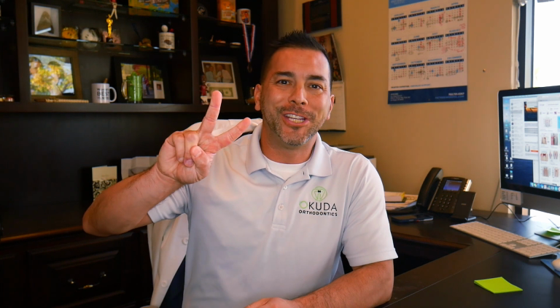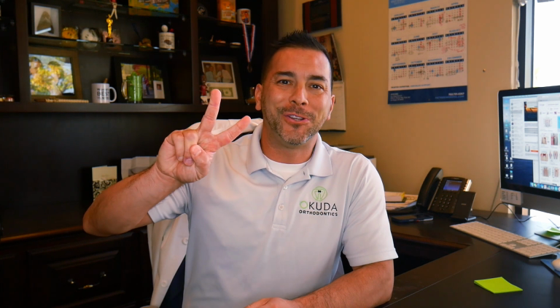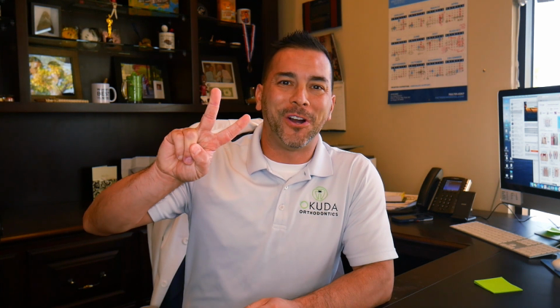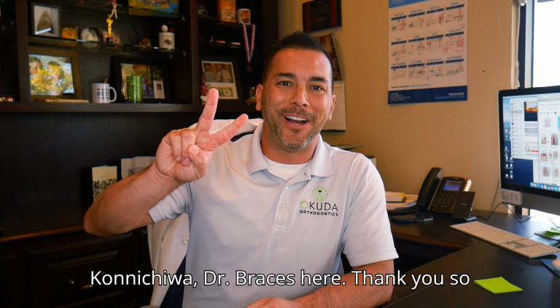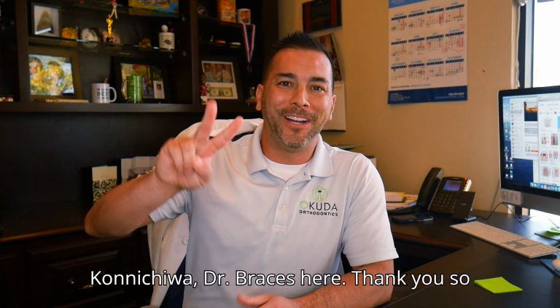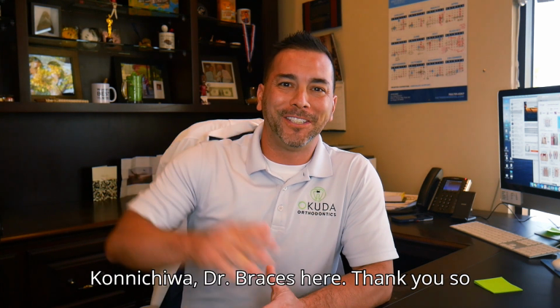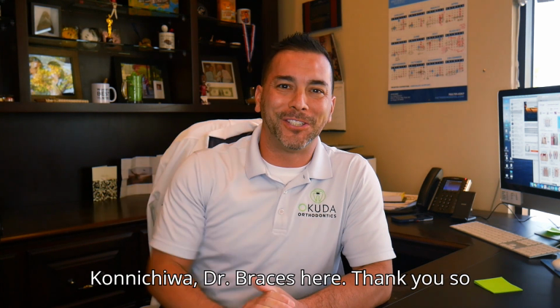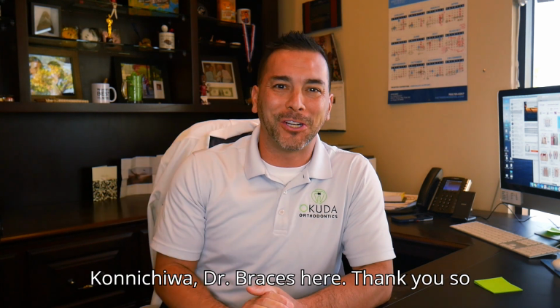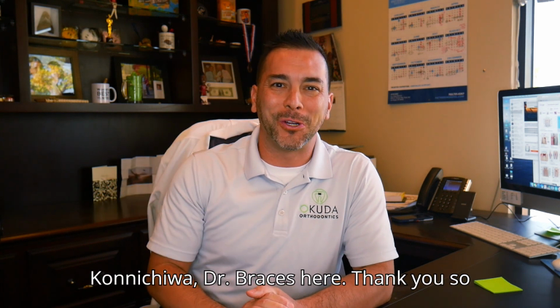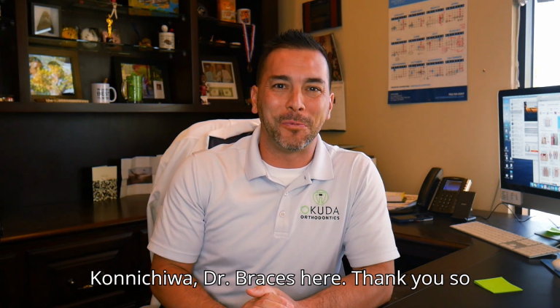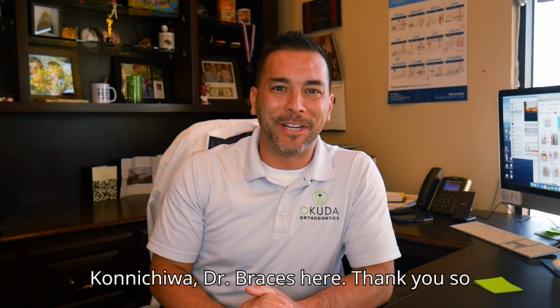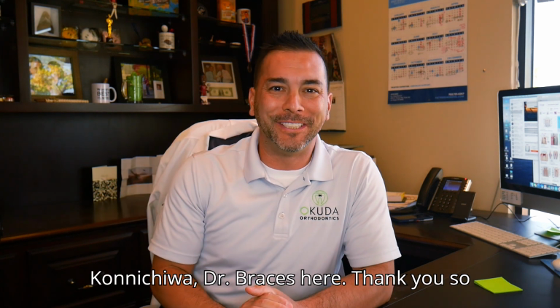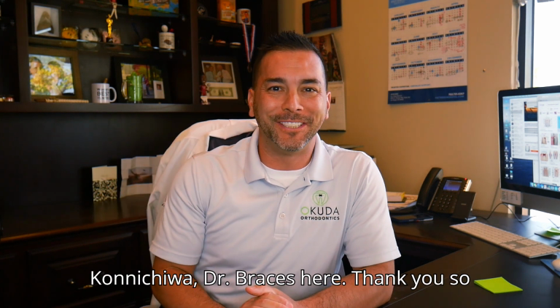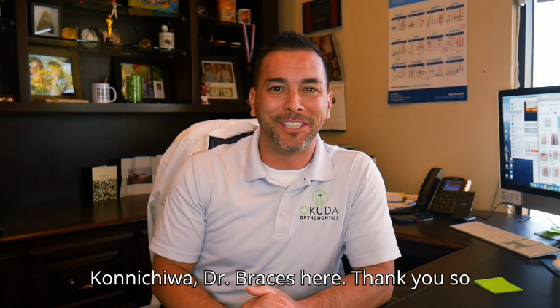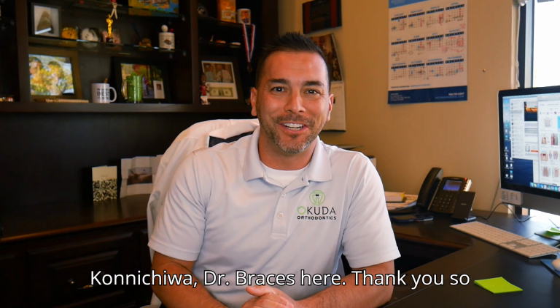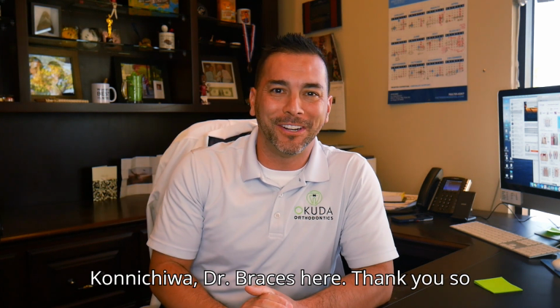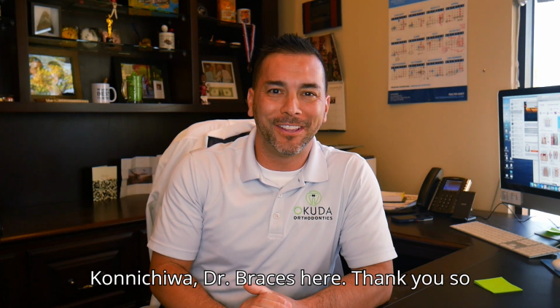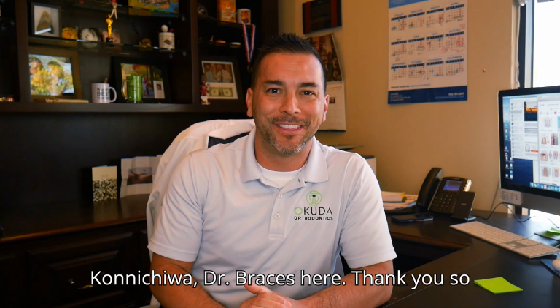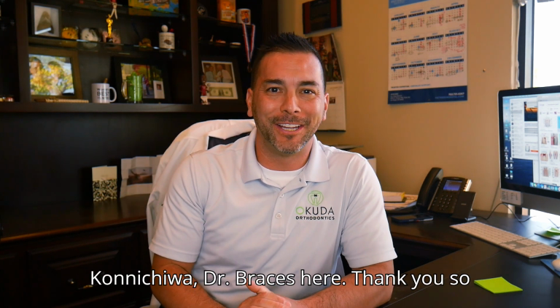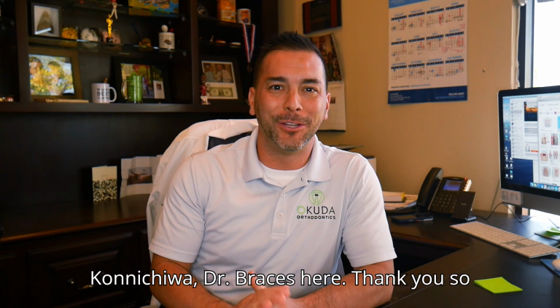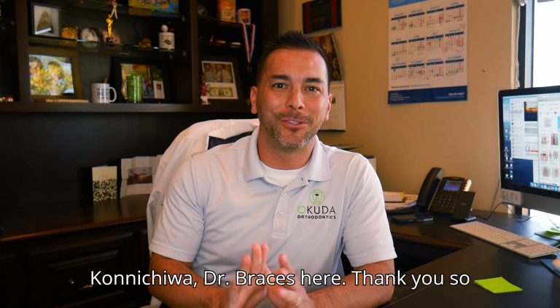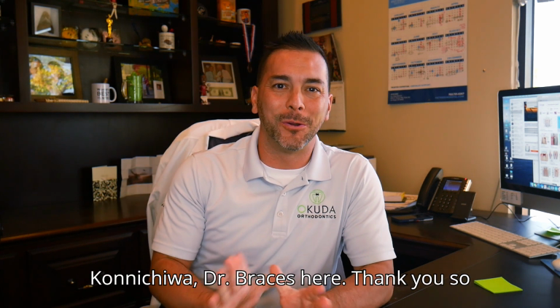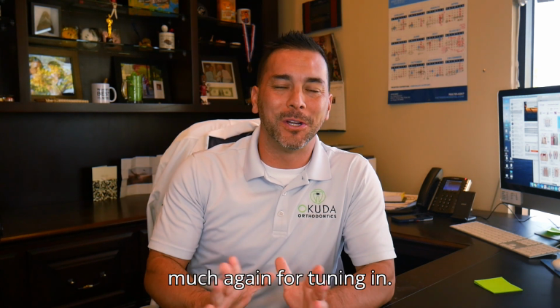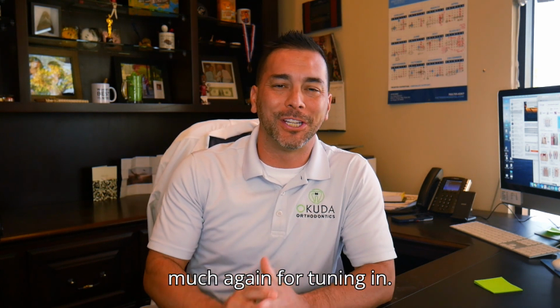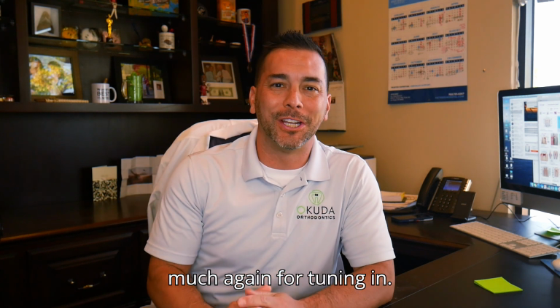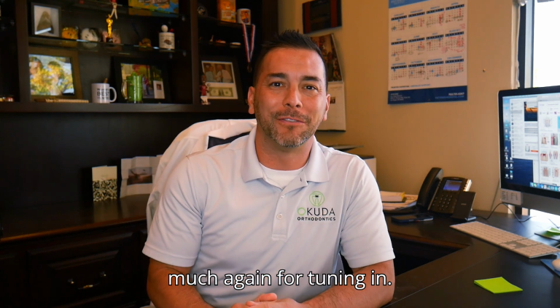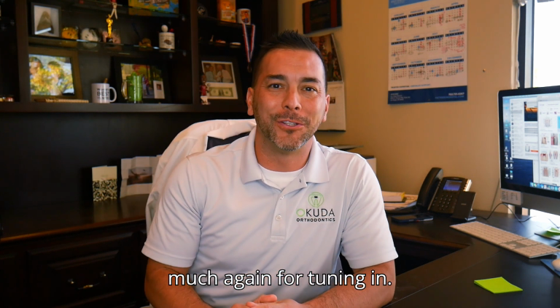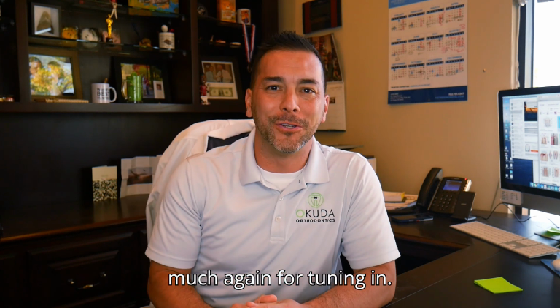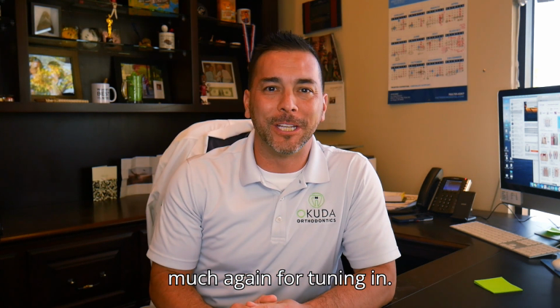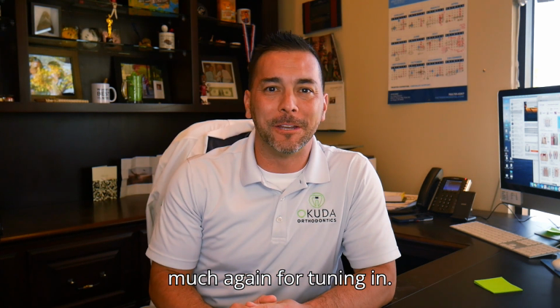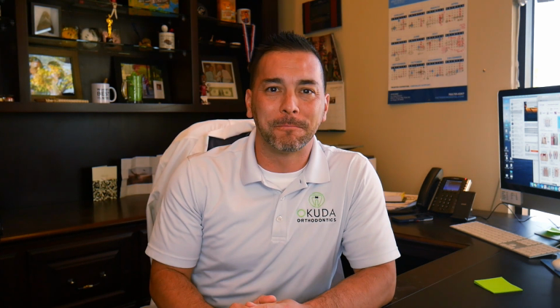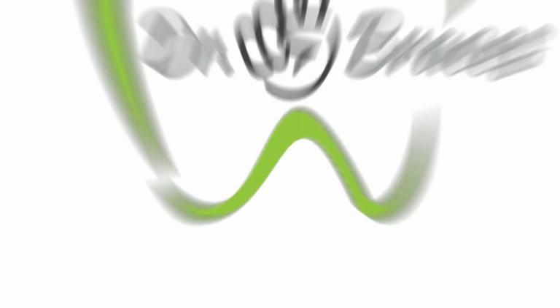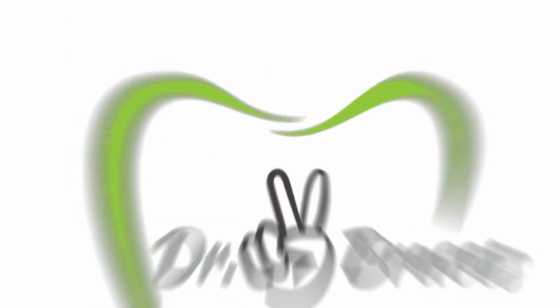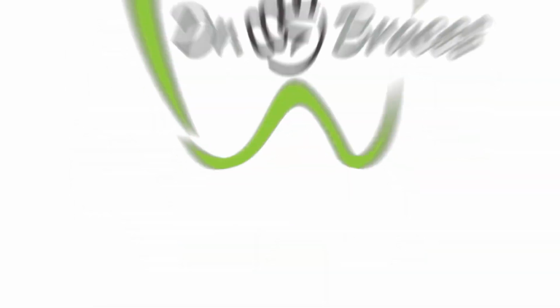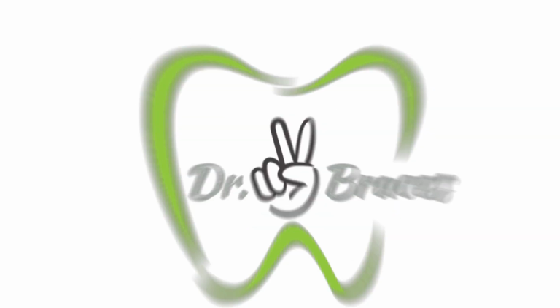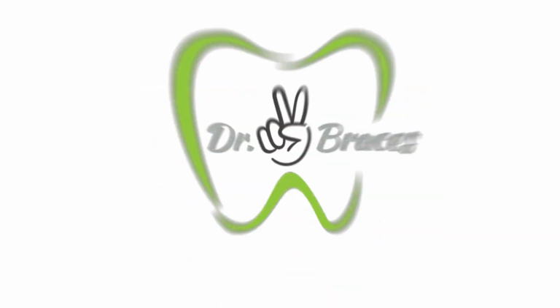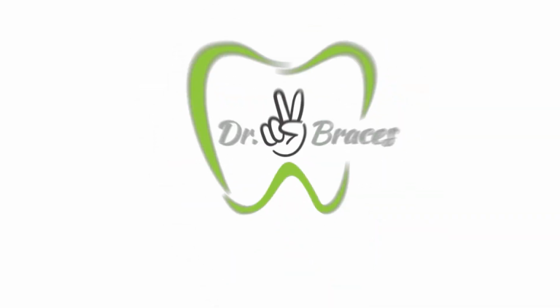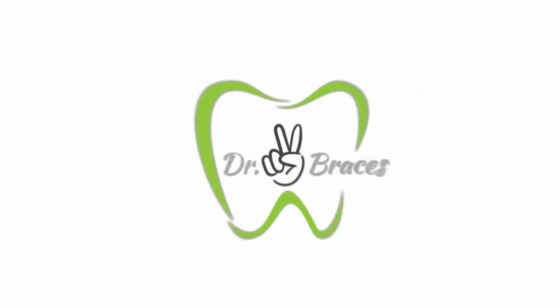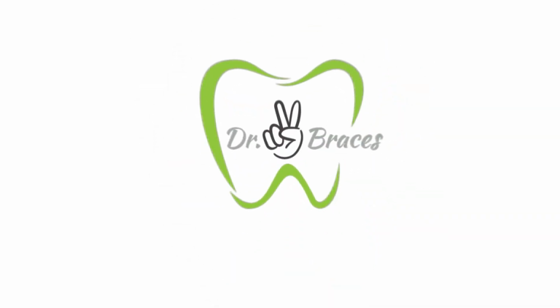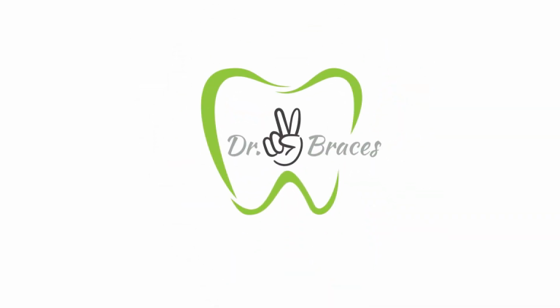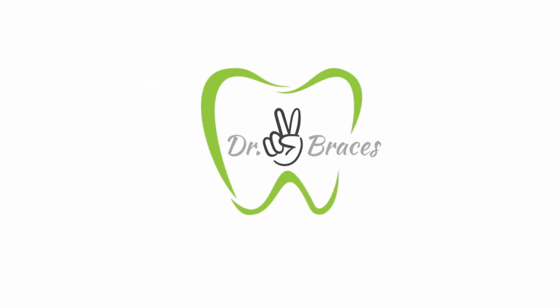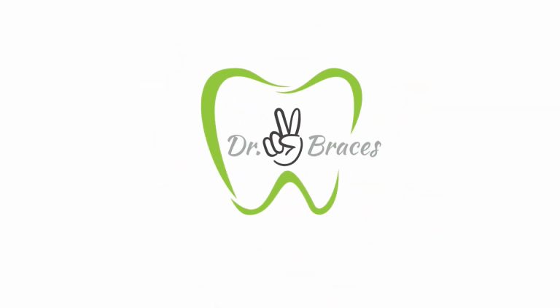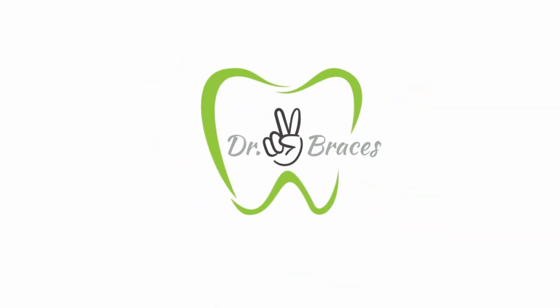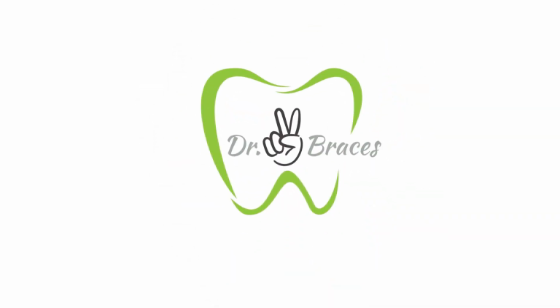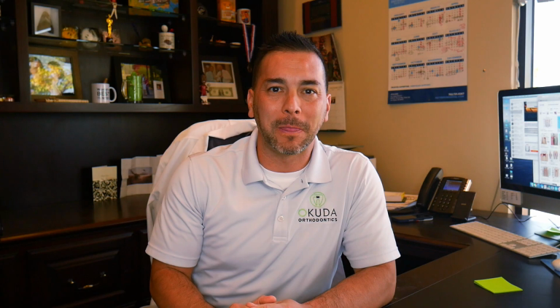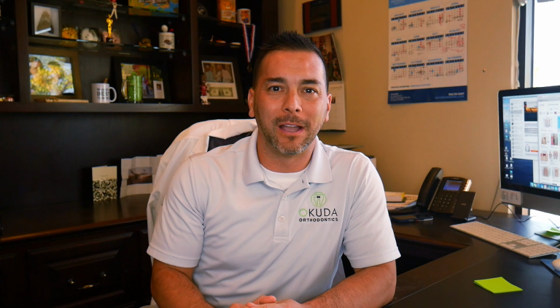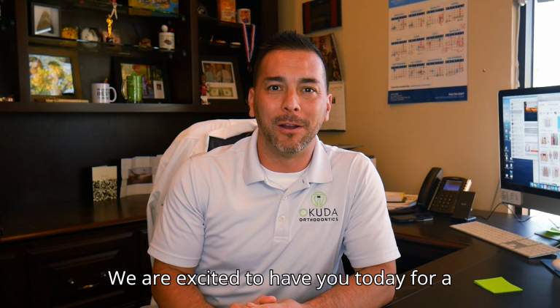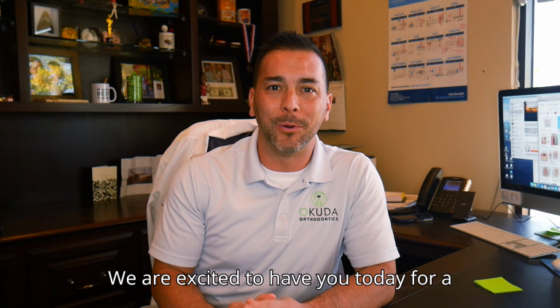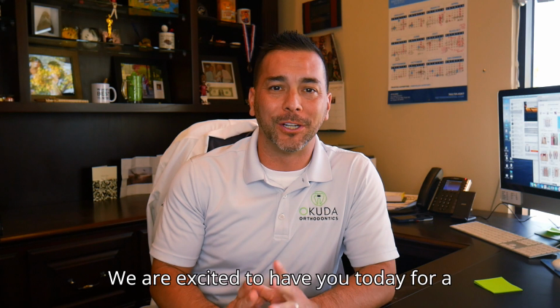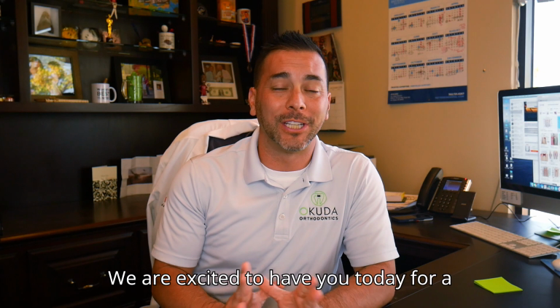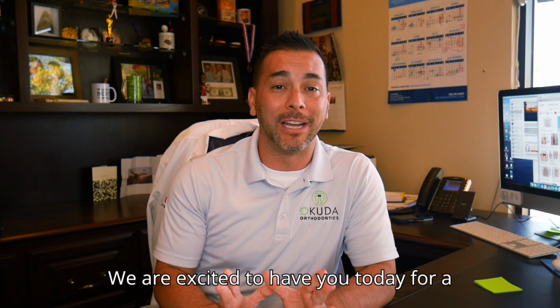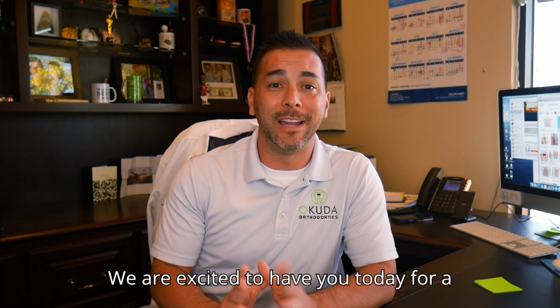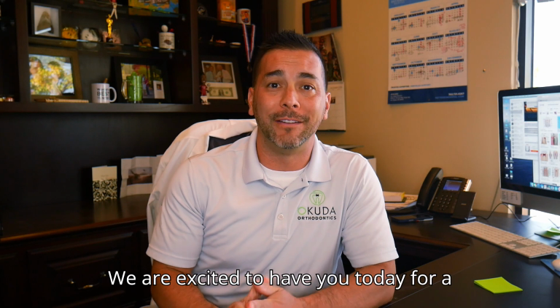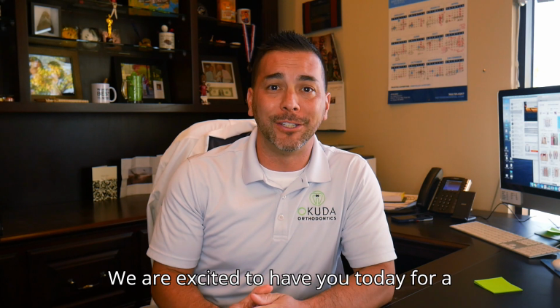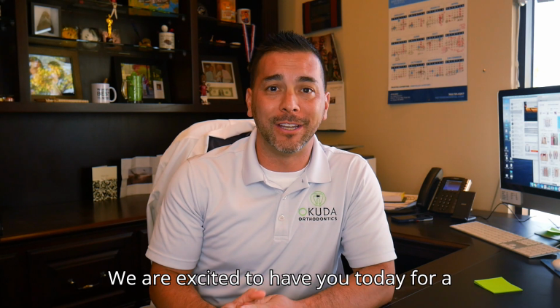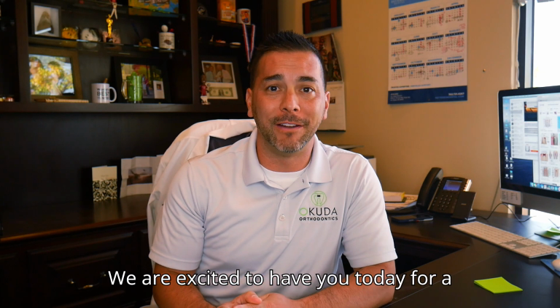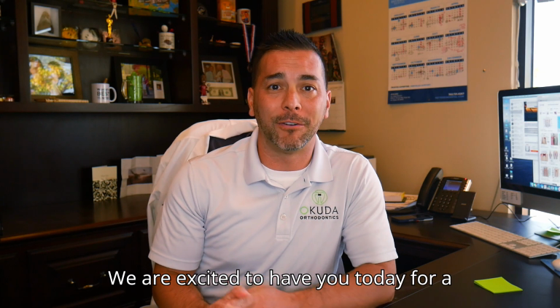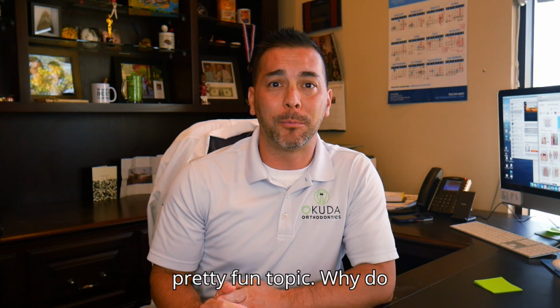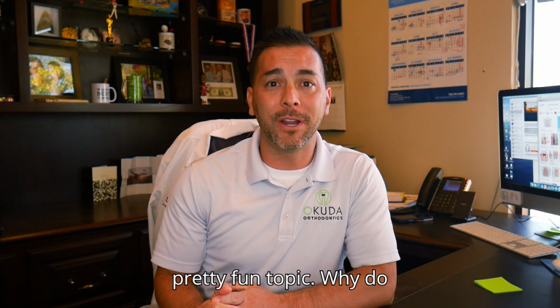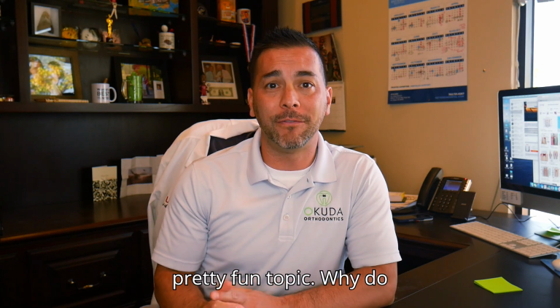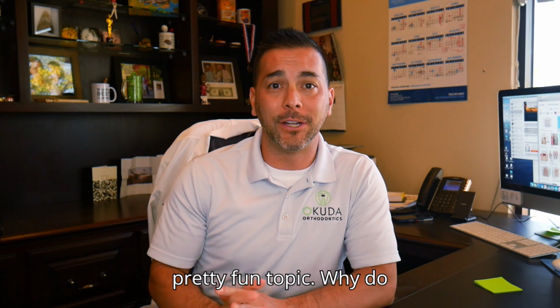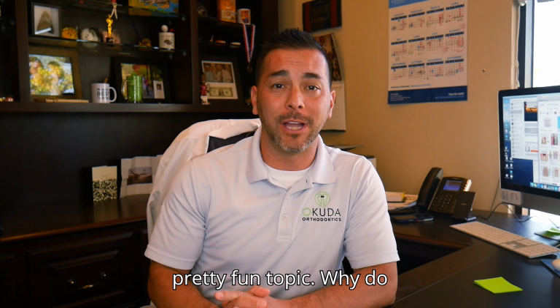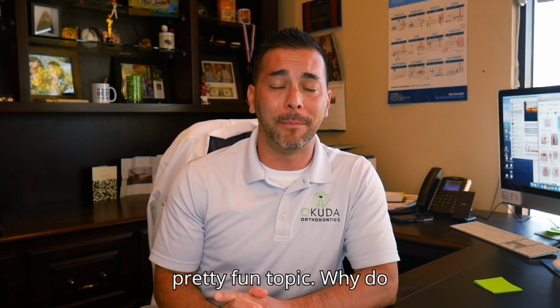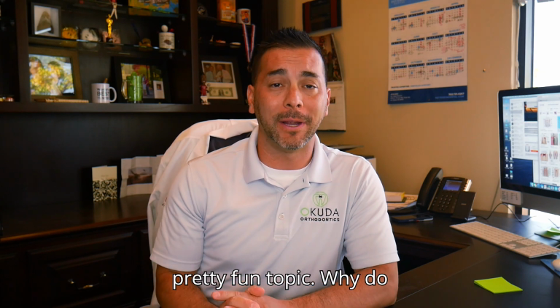Konnichiwa! Dr. Braces here. Thank you so much again for tuning in. We are excited to have you today for a pretty fun topic.